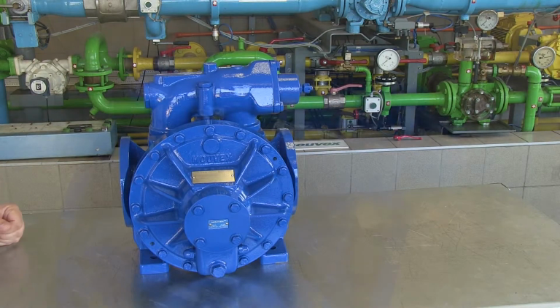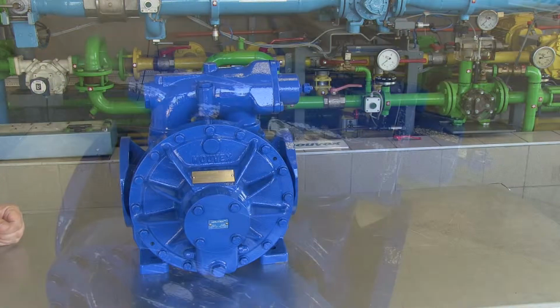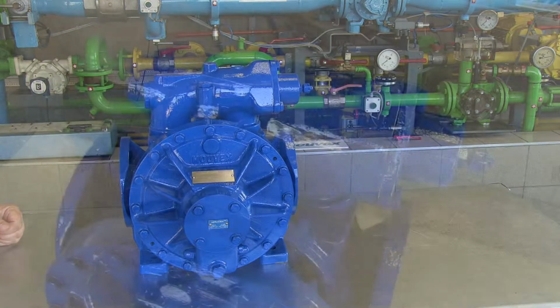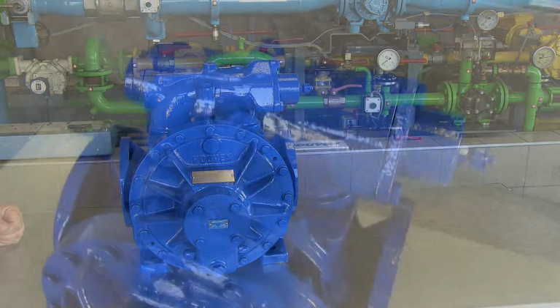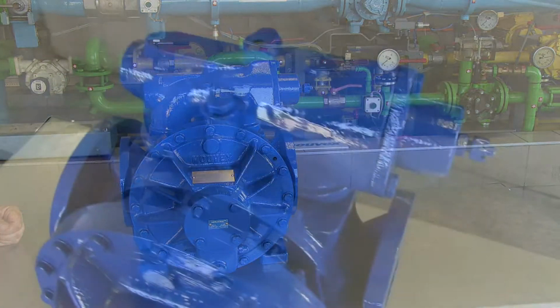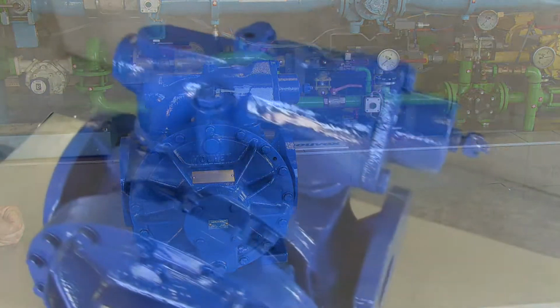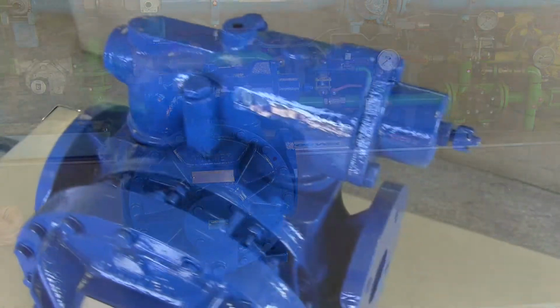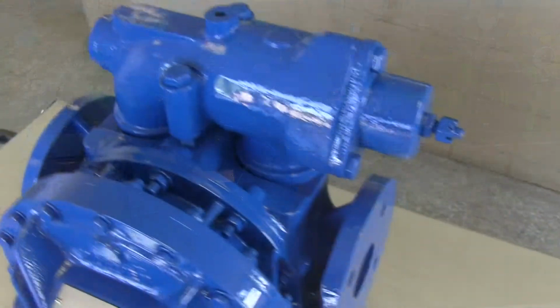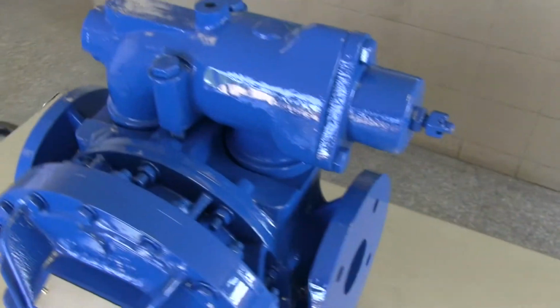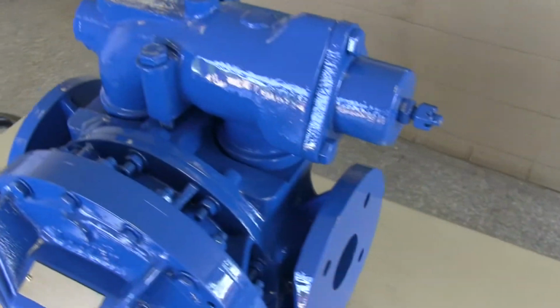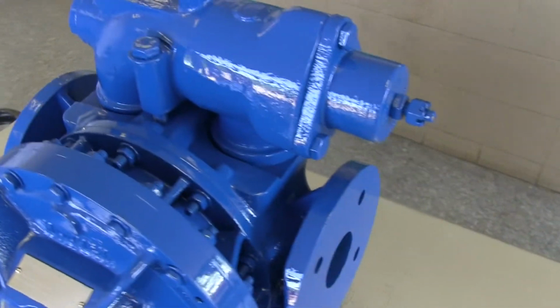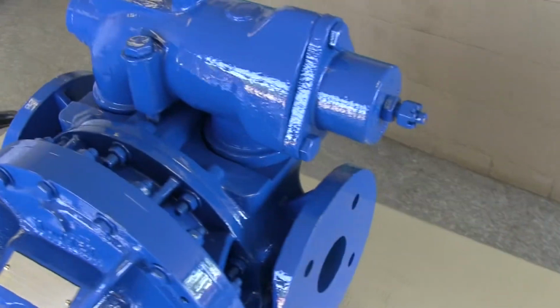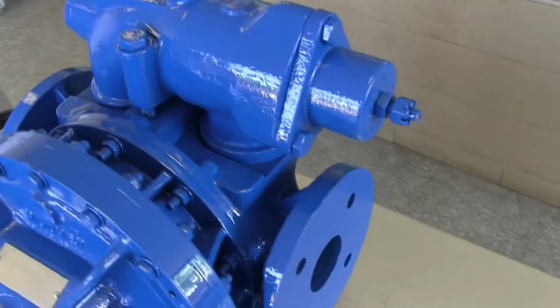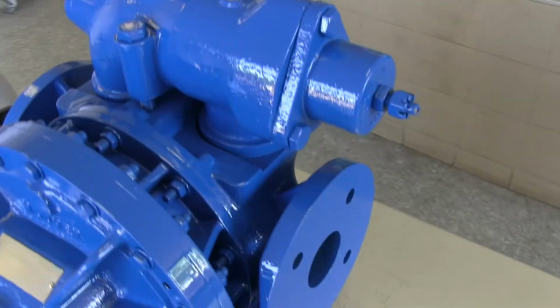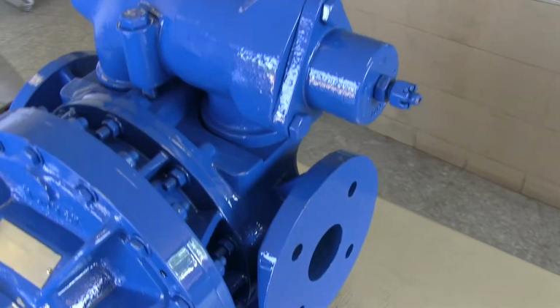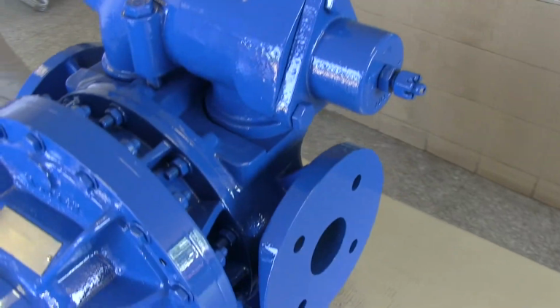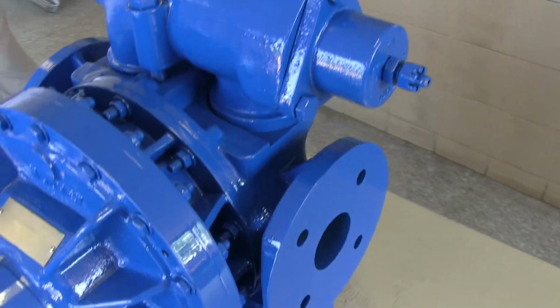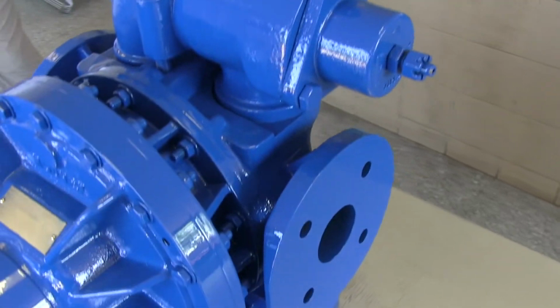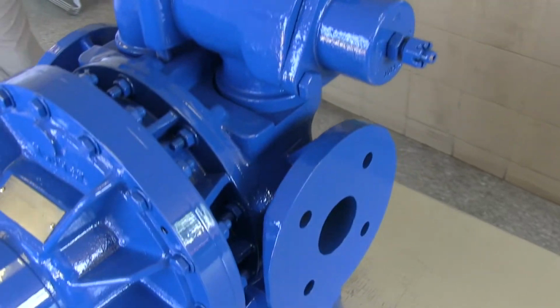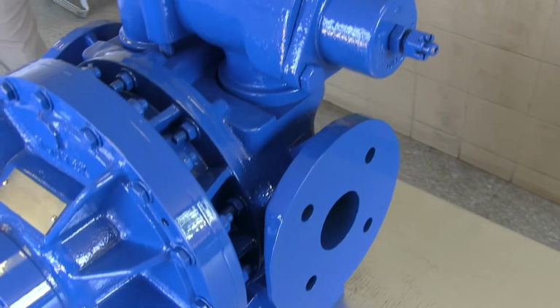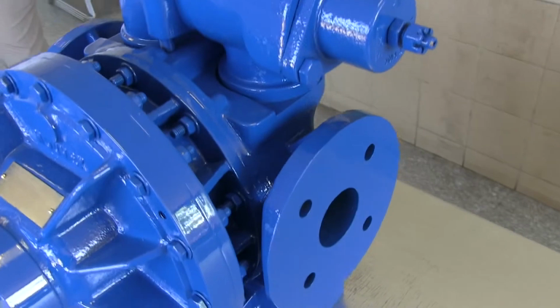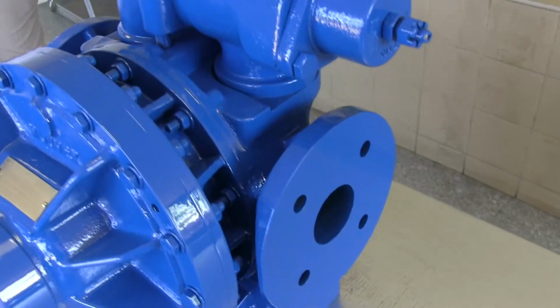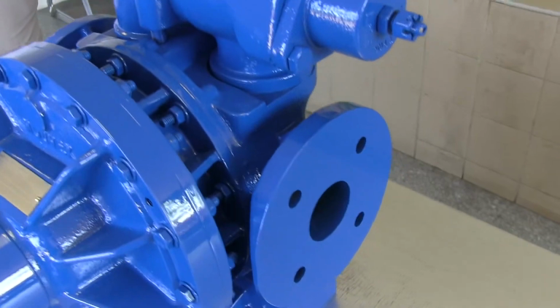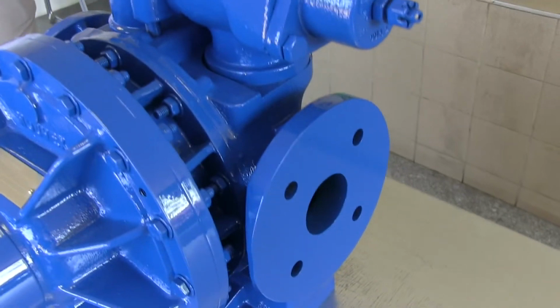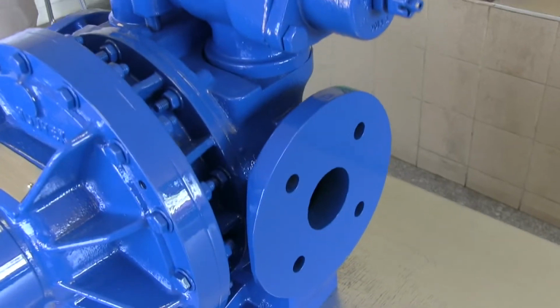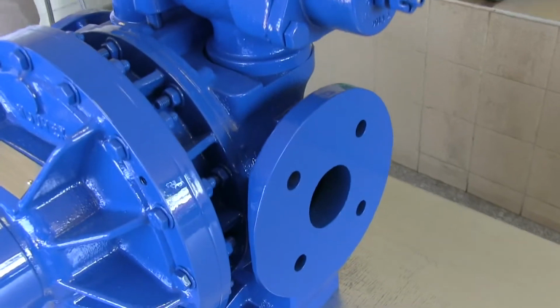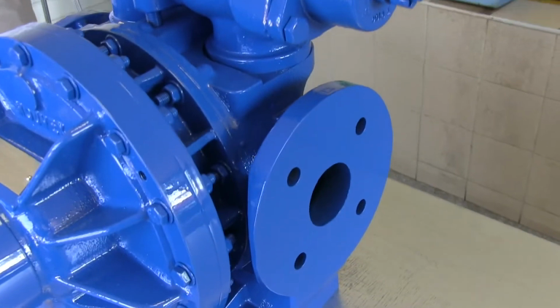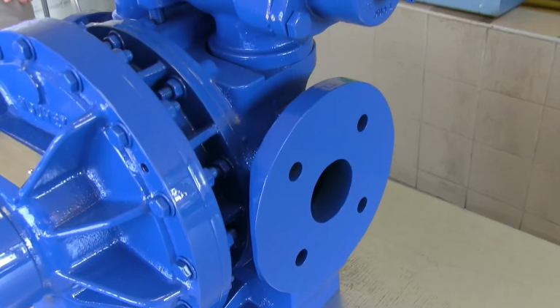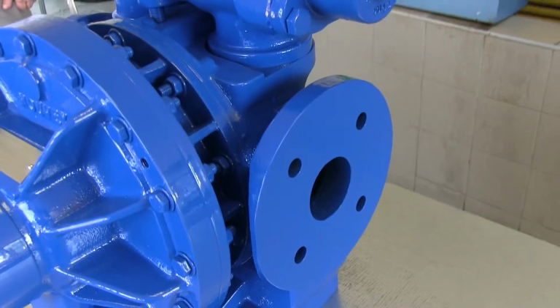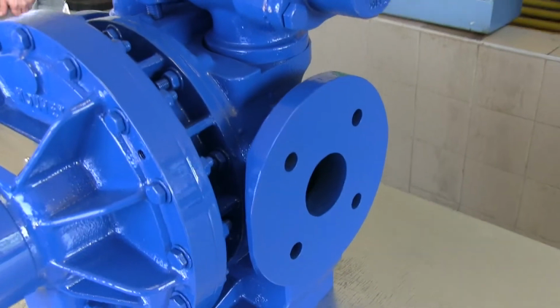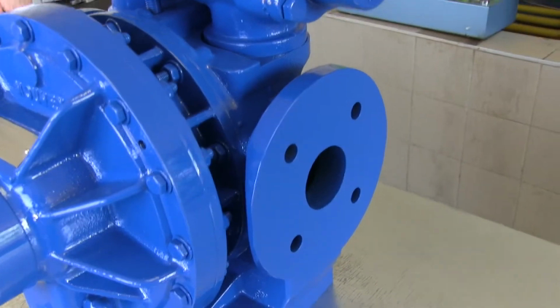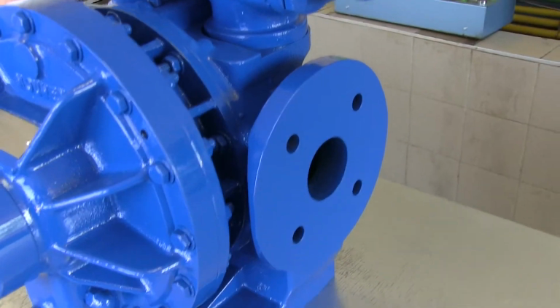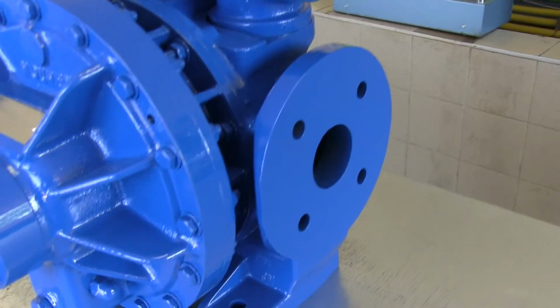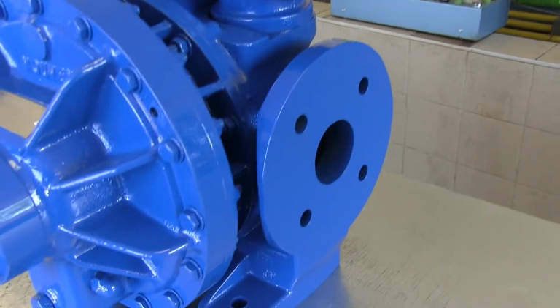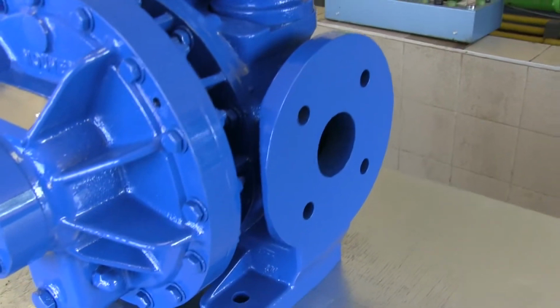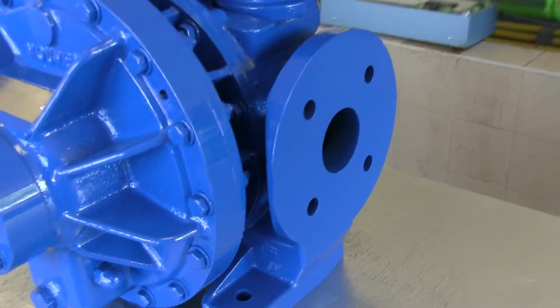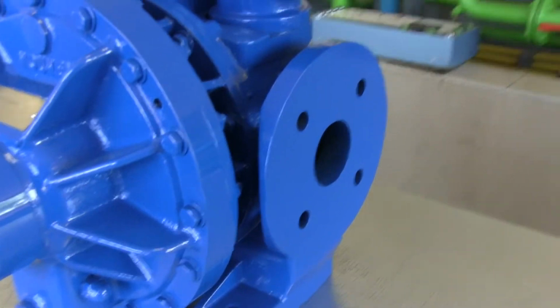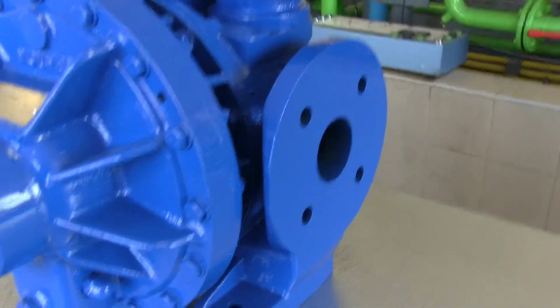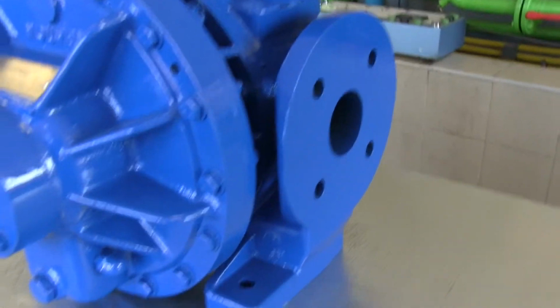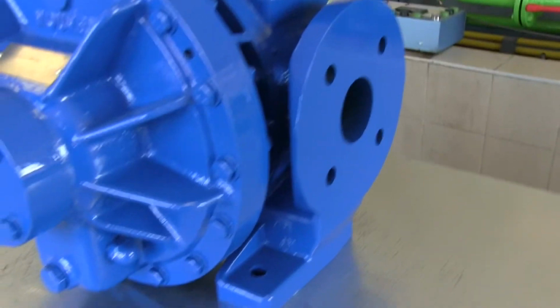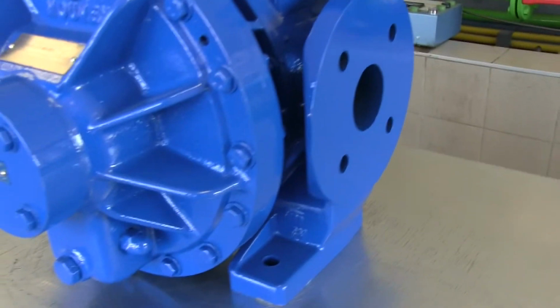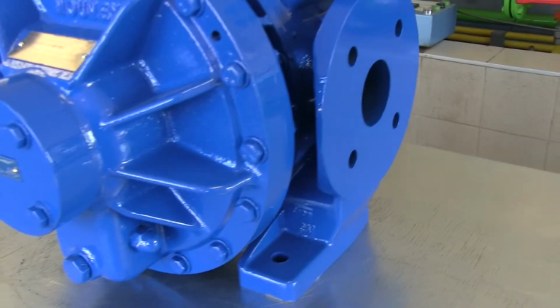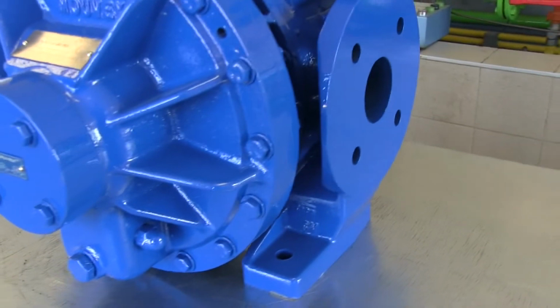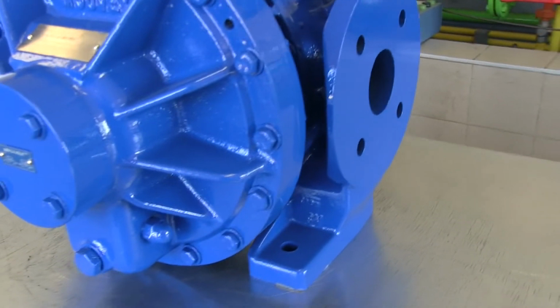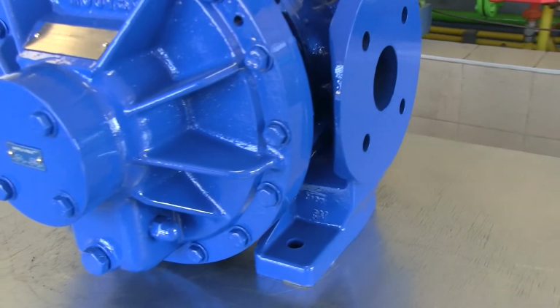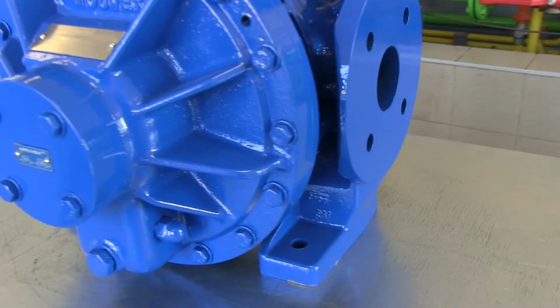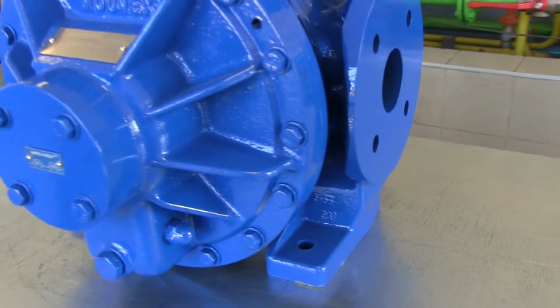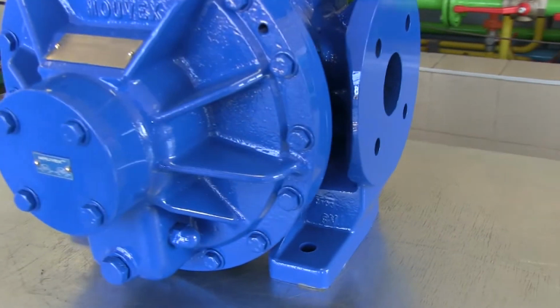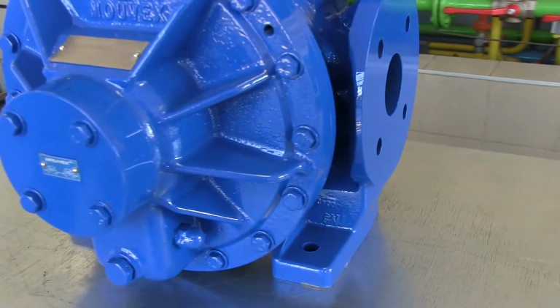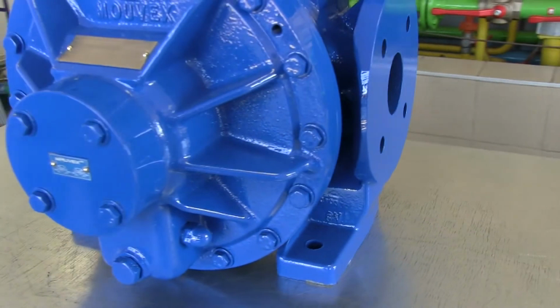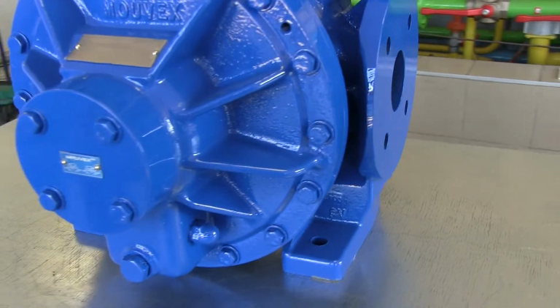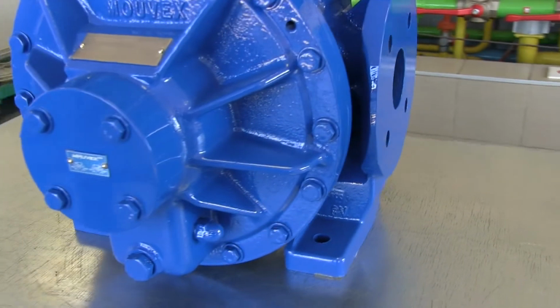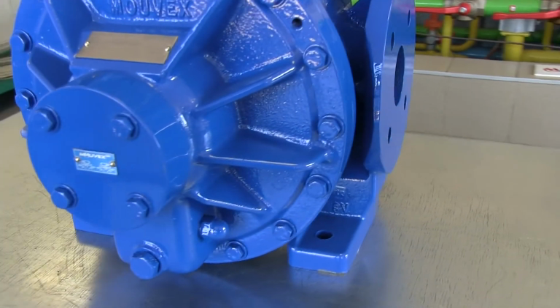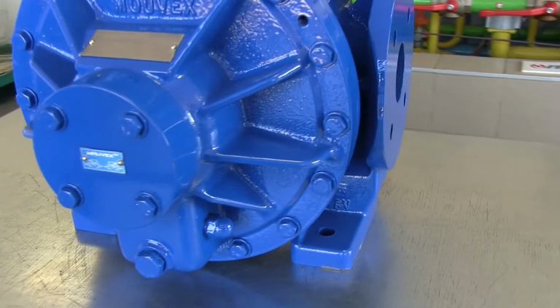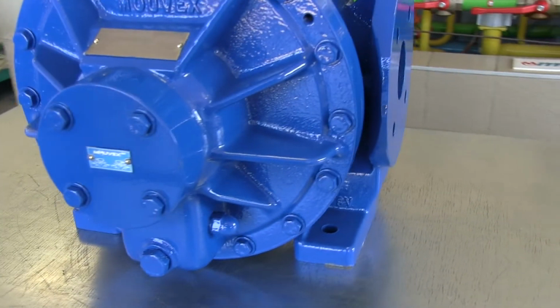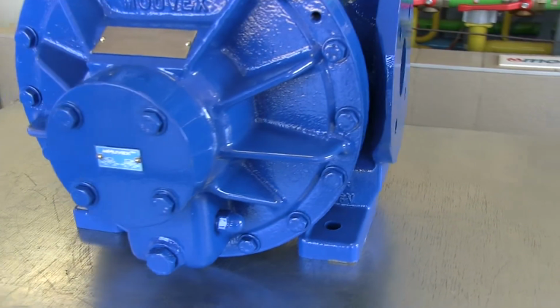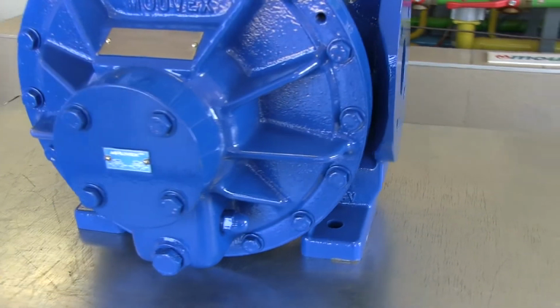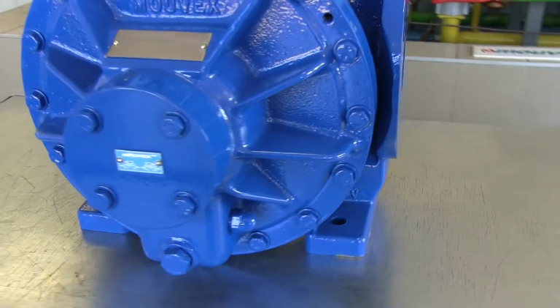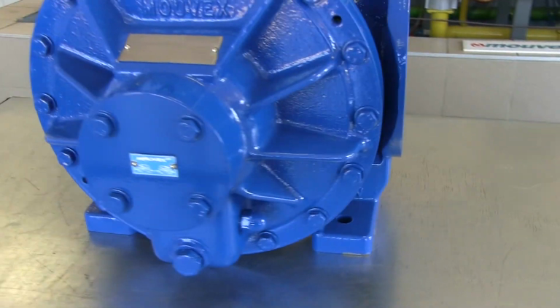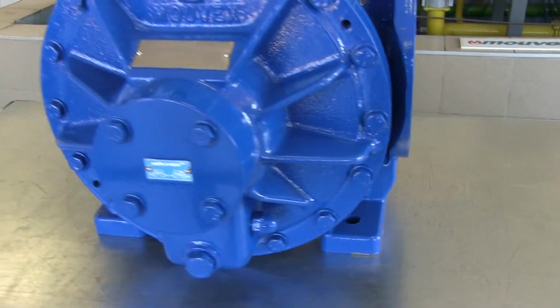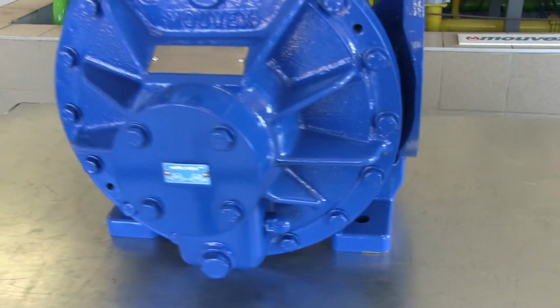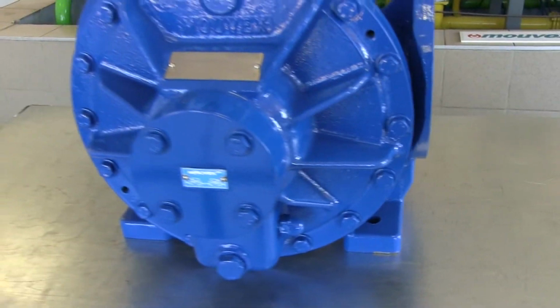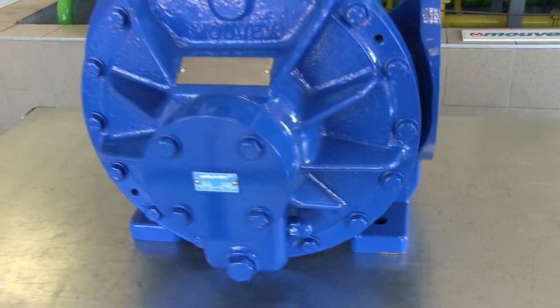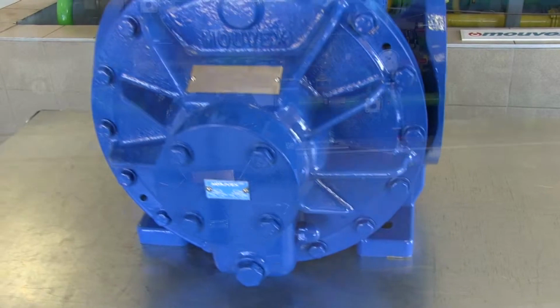Another major improvement is a fully ductile iron construction versus cast iron on the former pumps.